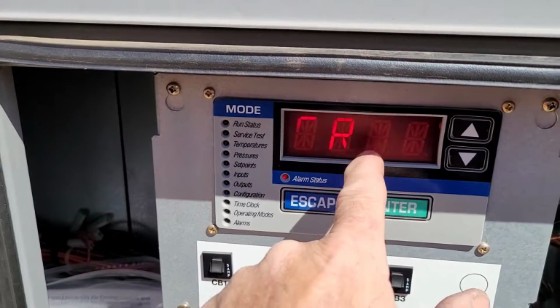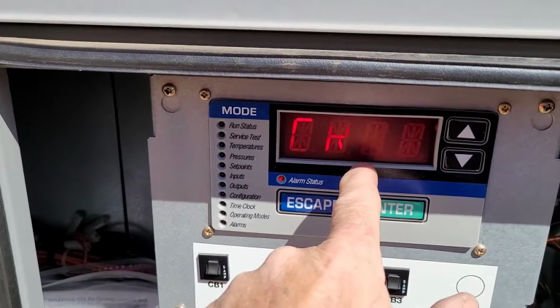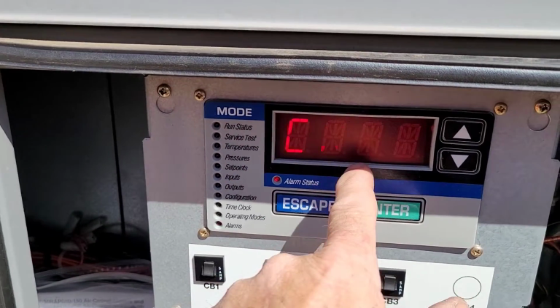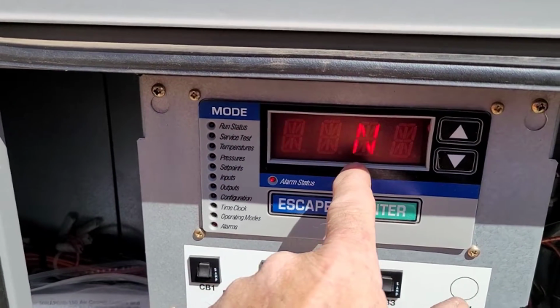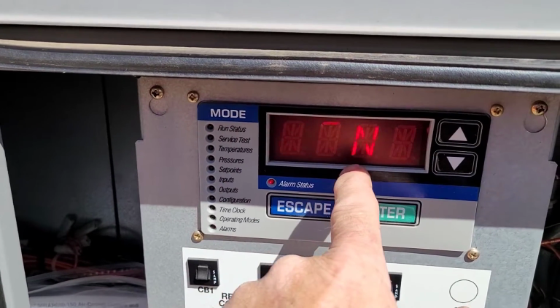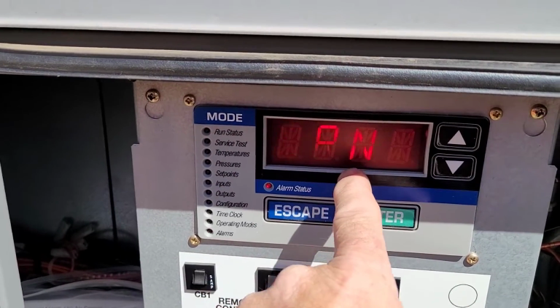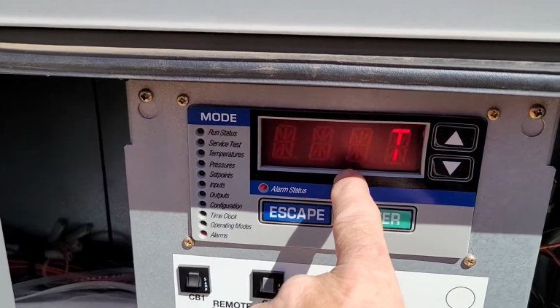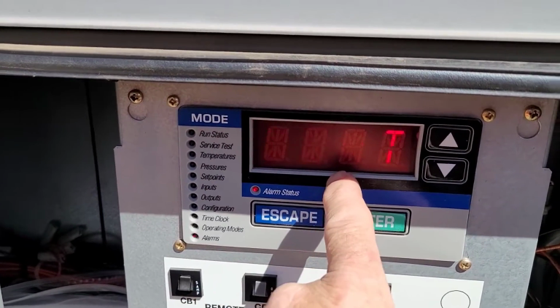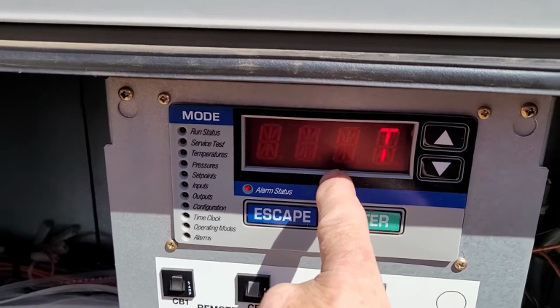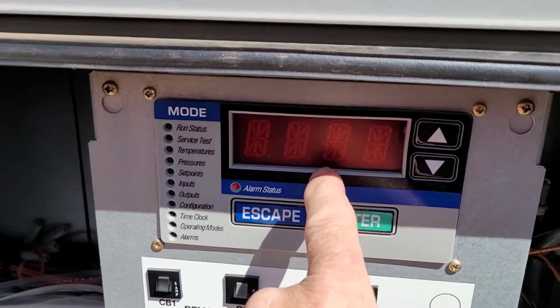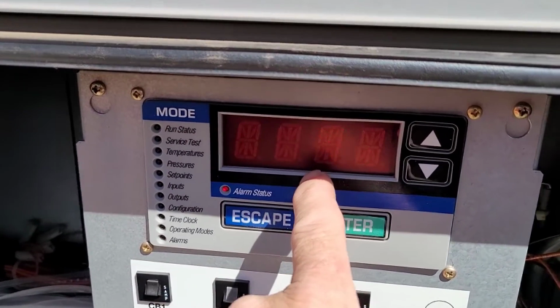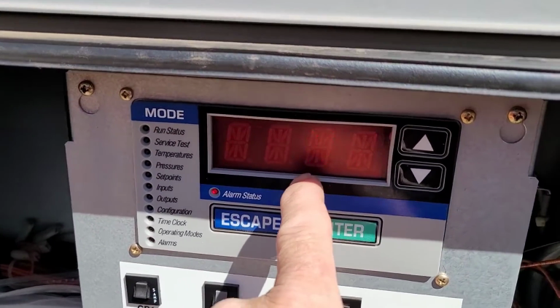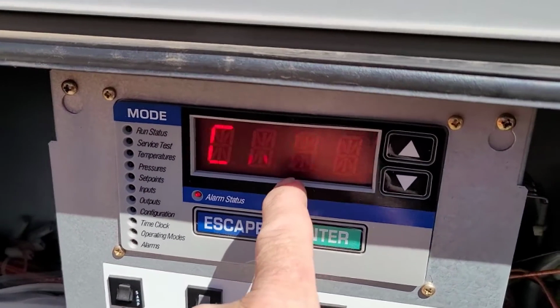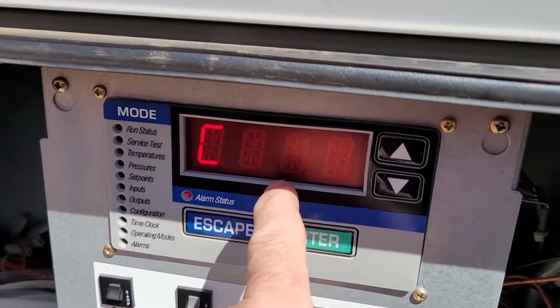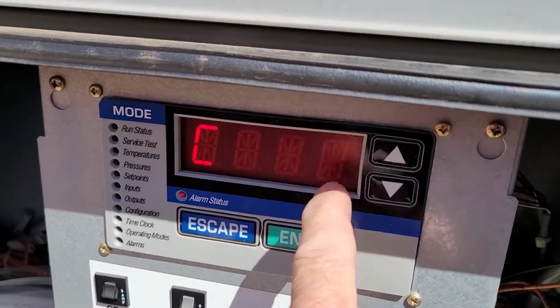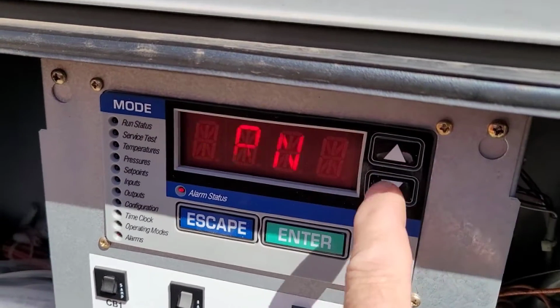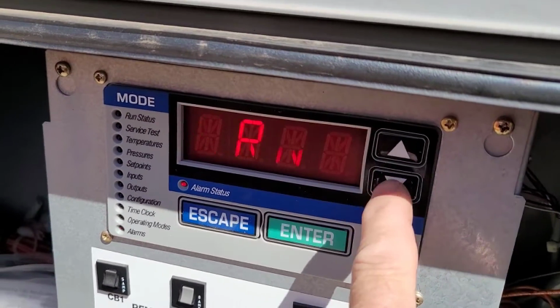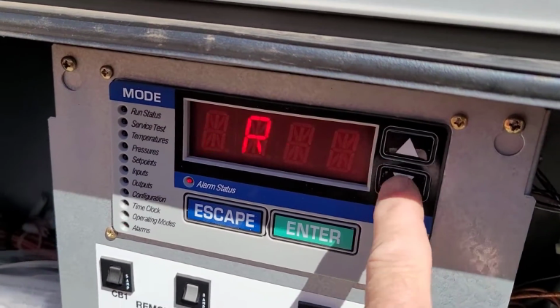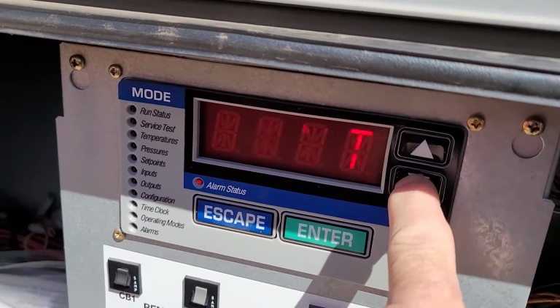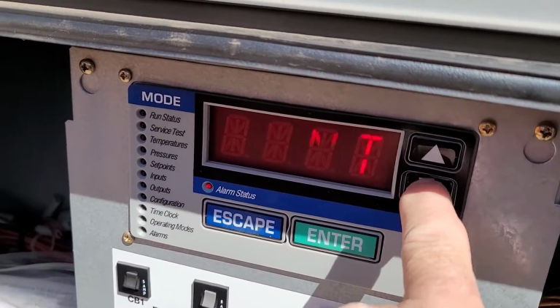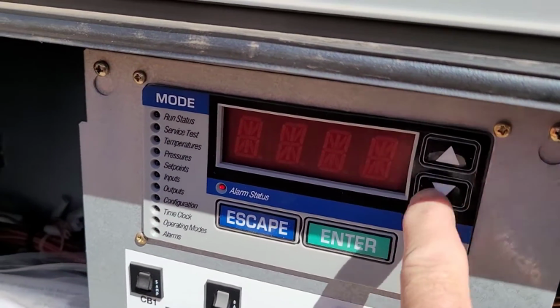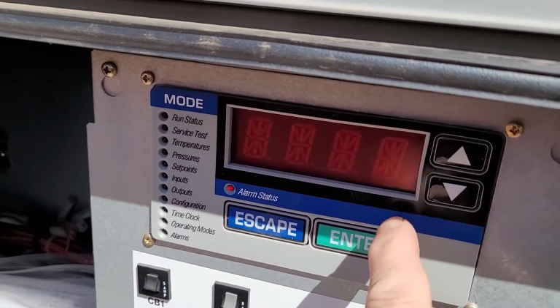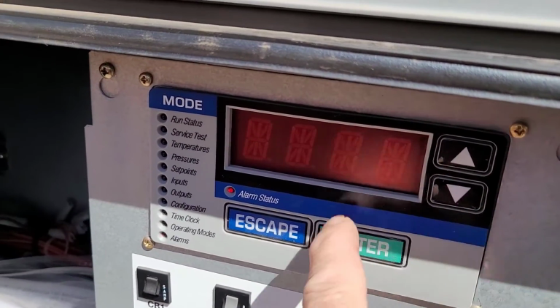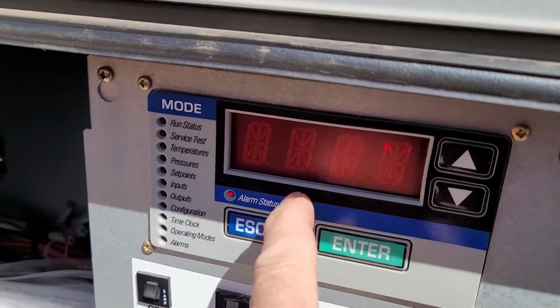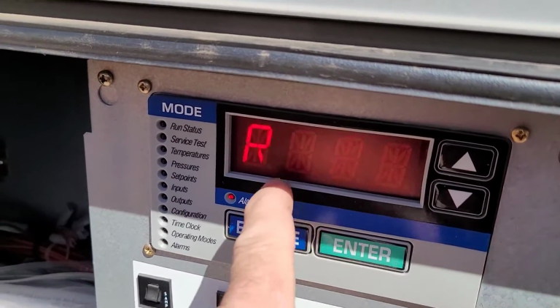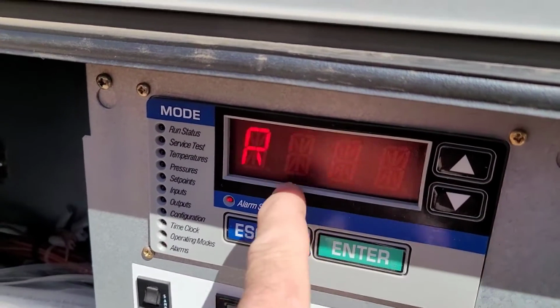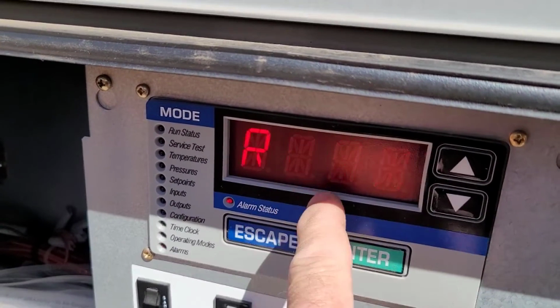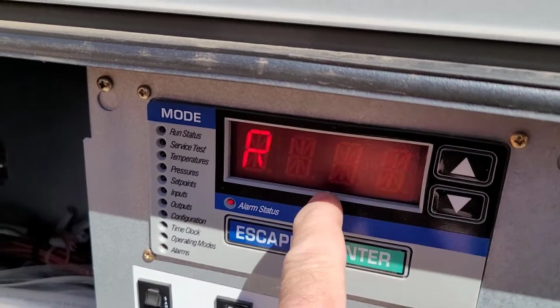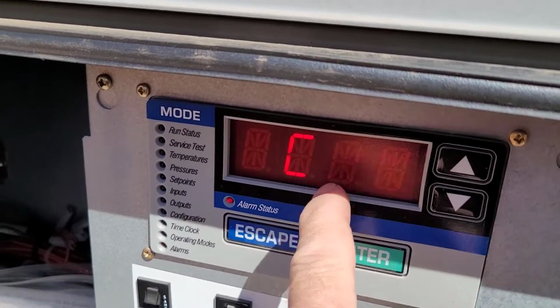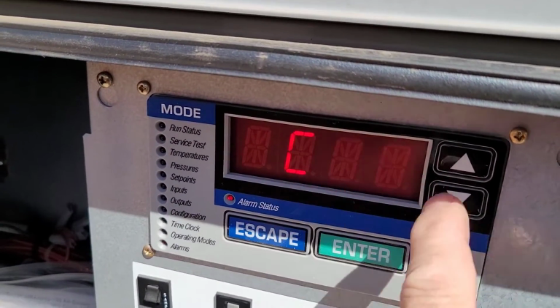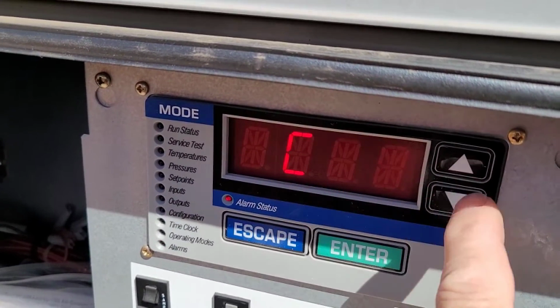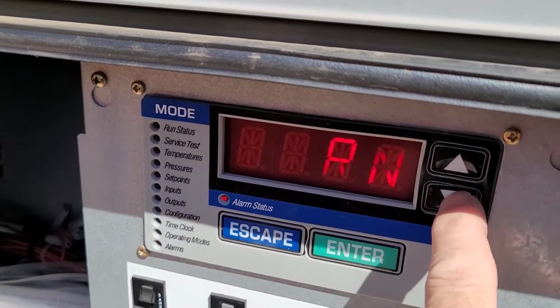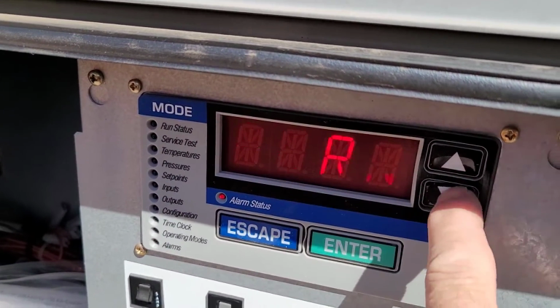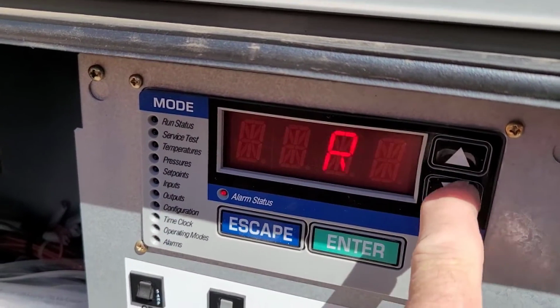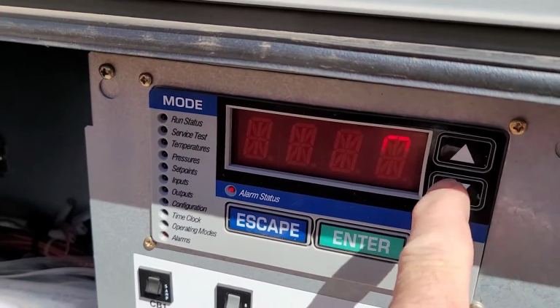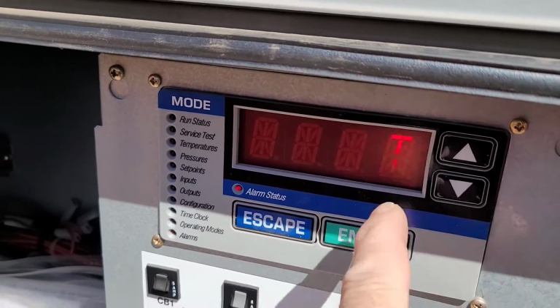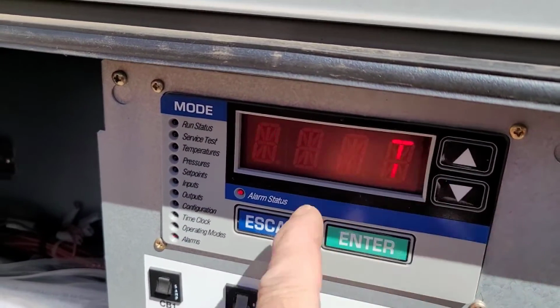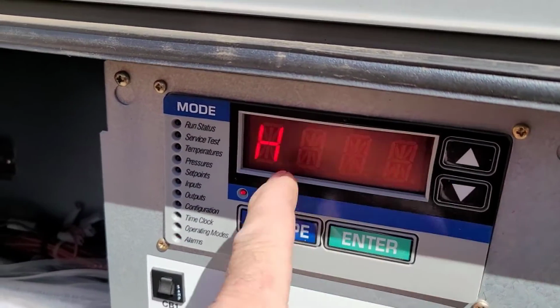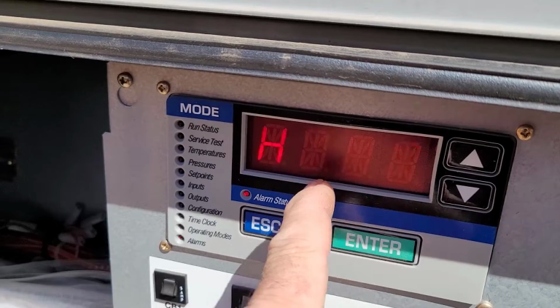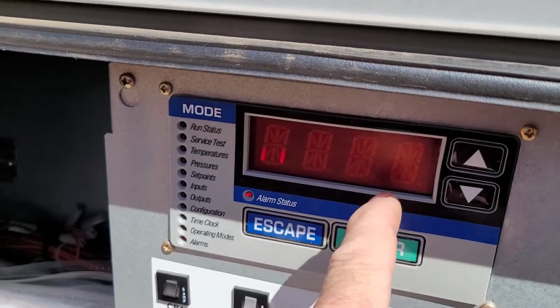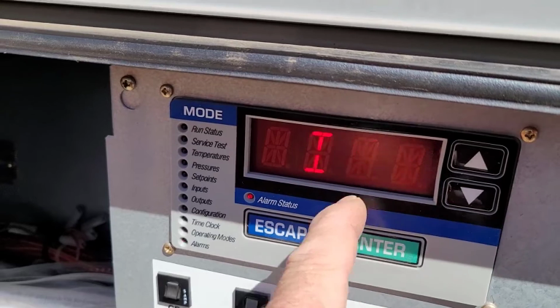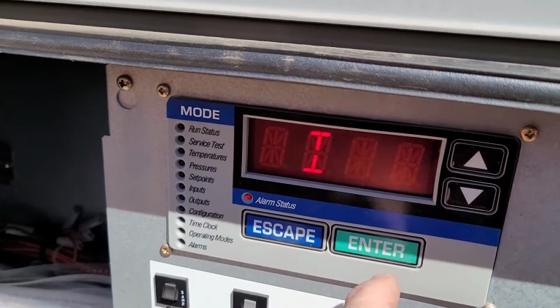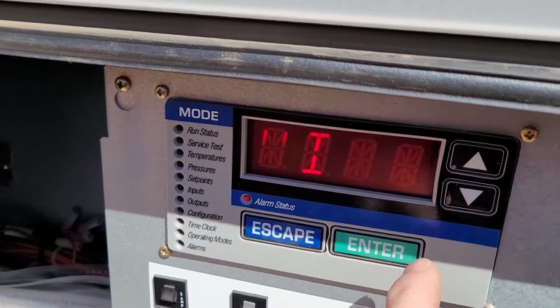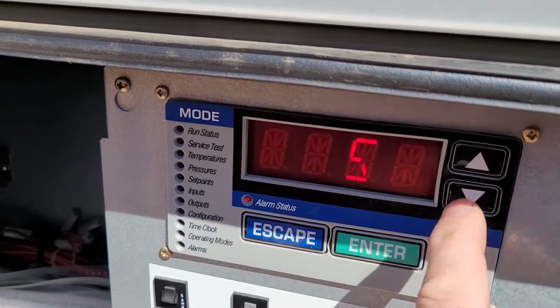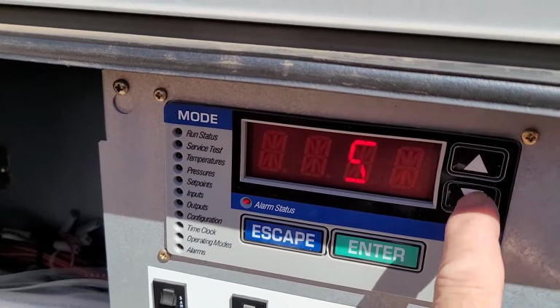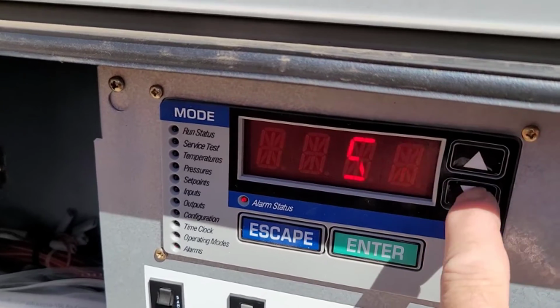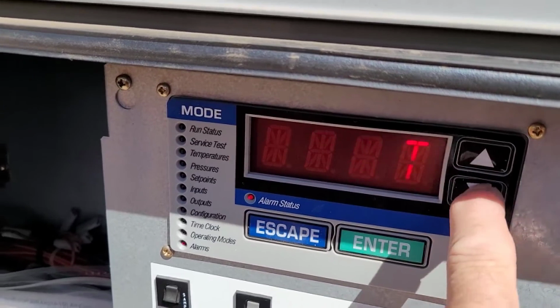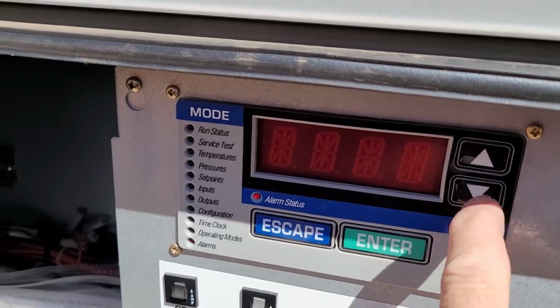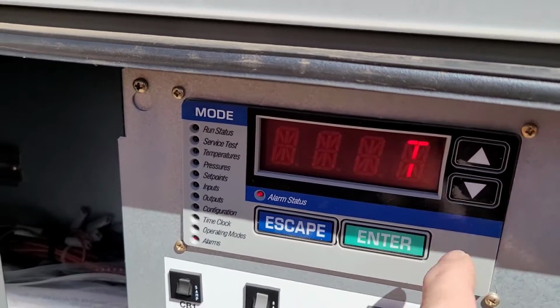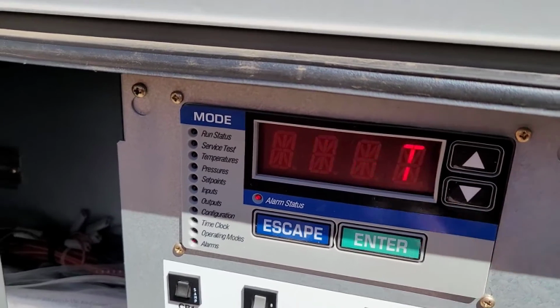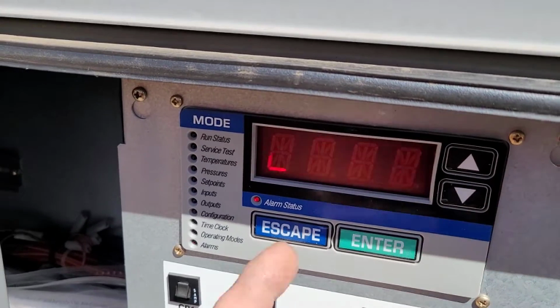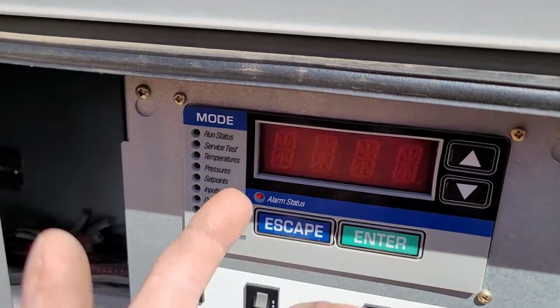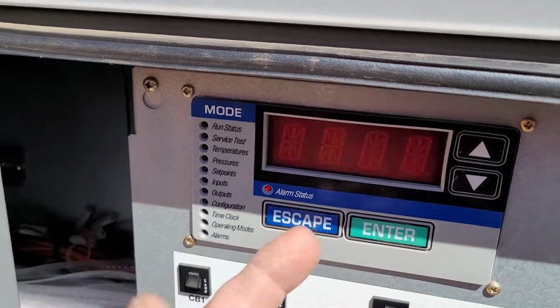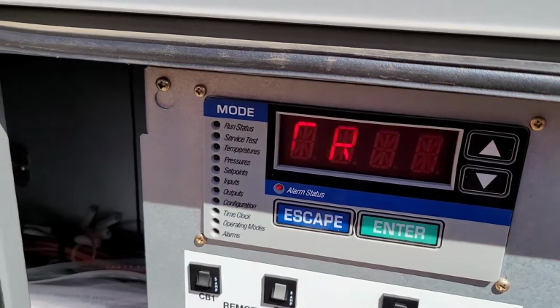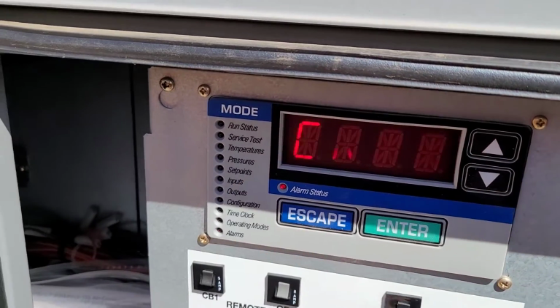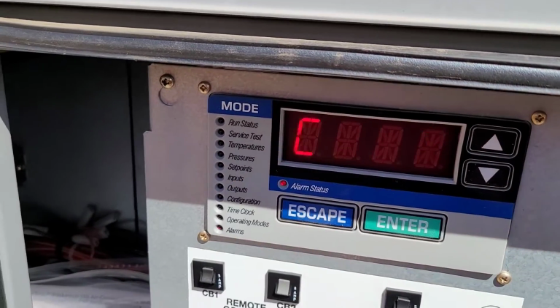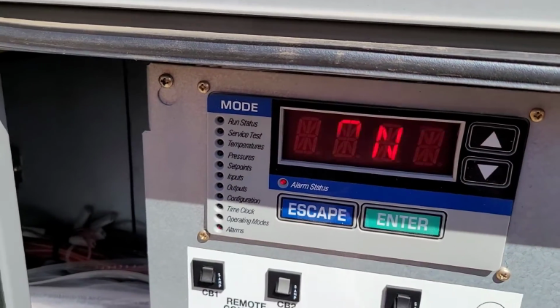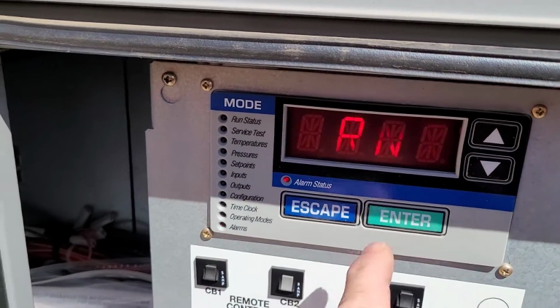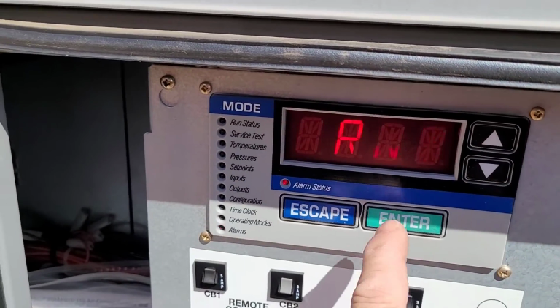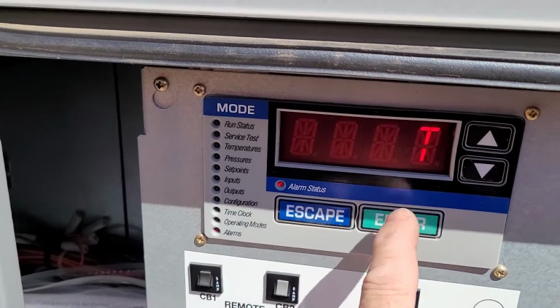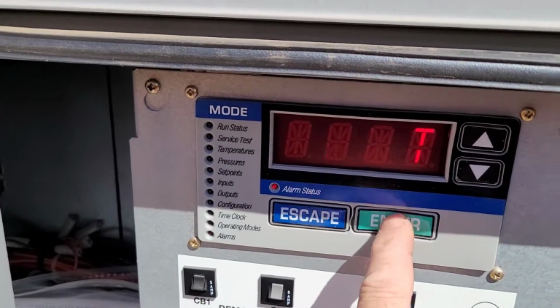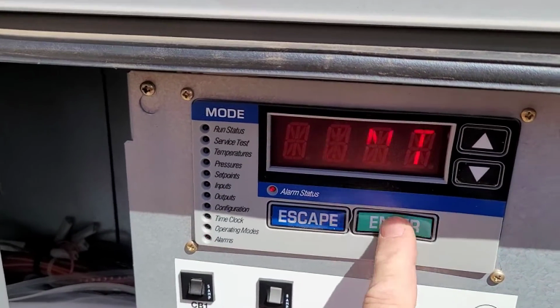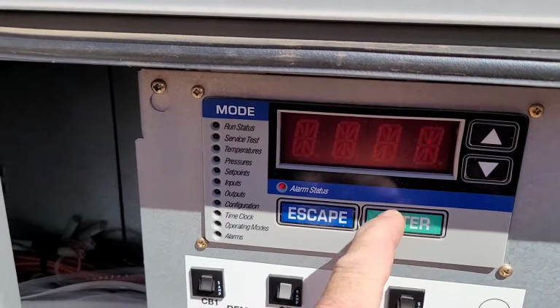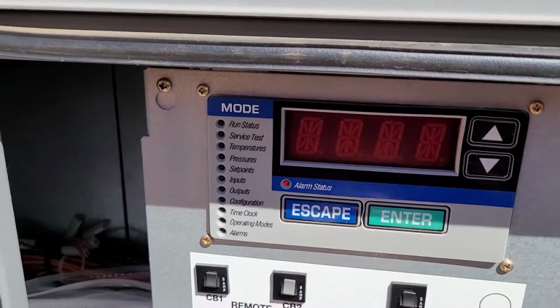You get three options: current alarm, reset the current alarm, or the history. Current is what we want, so we hit enter.